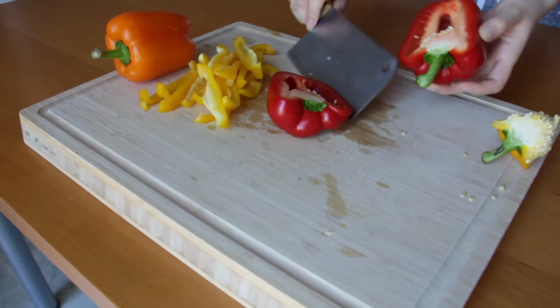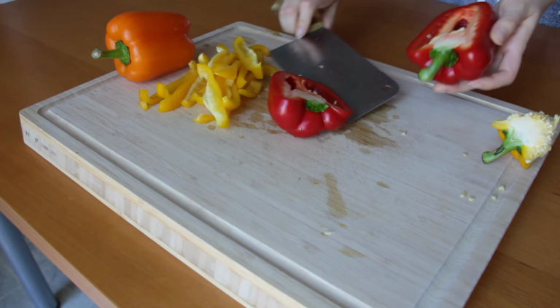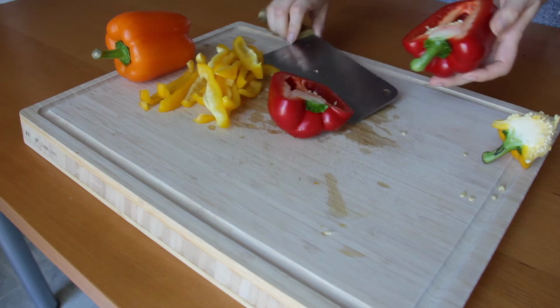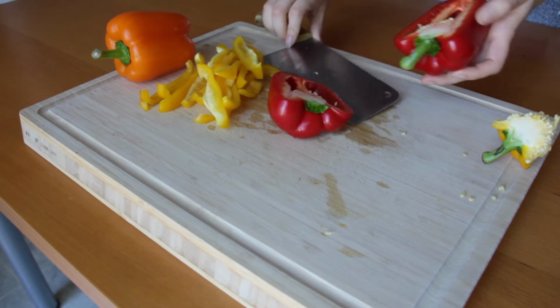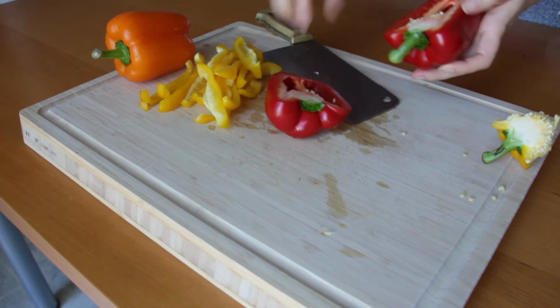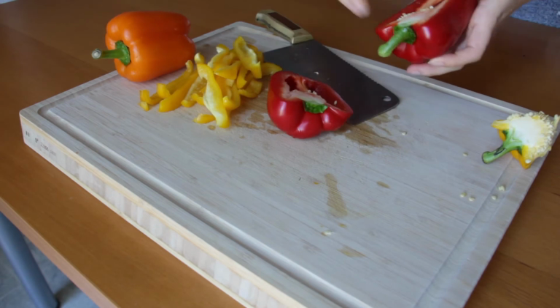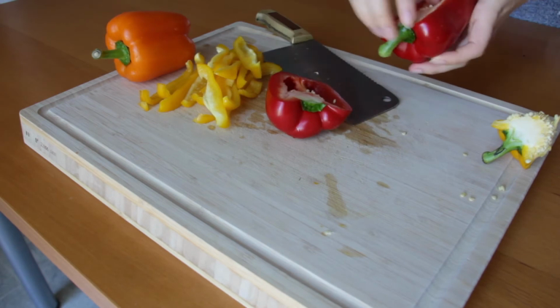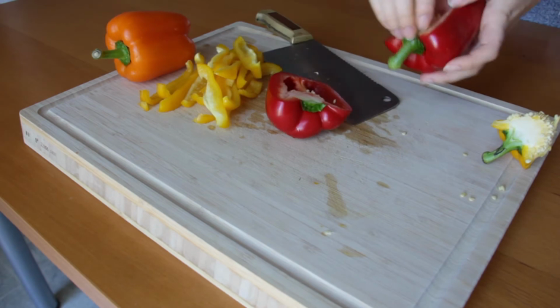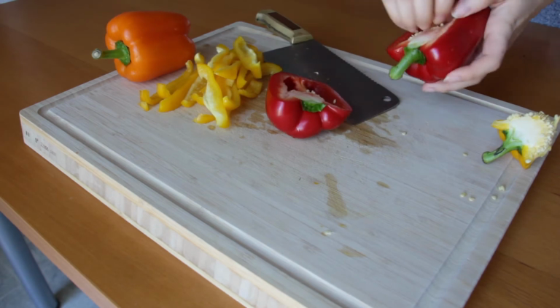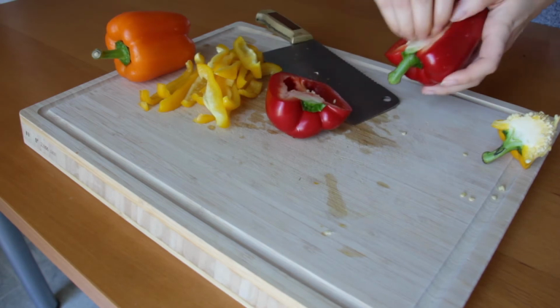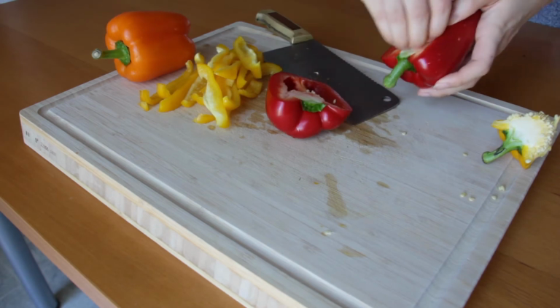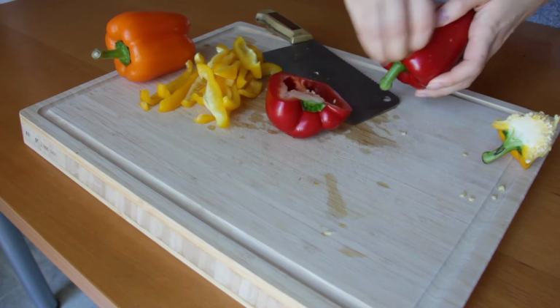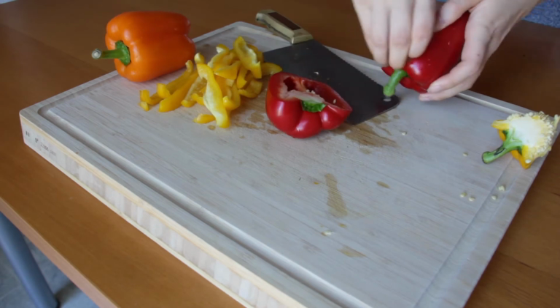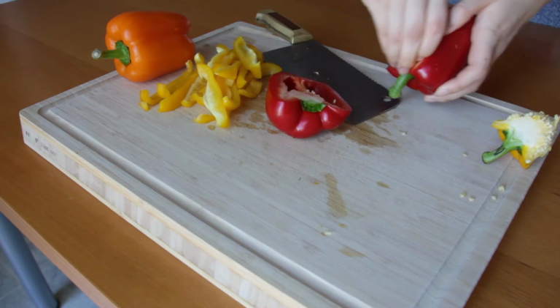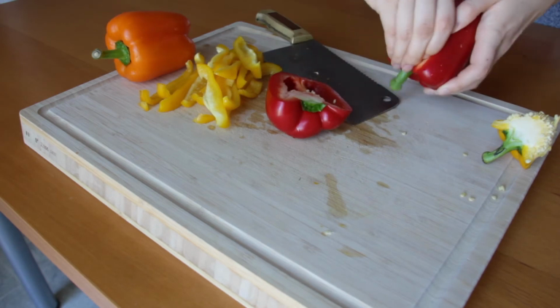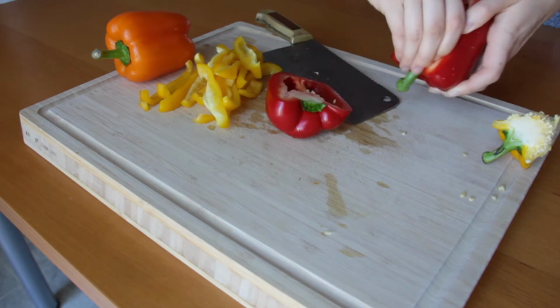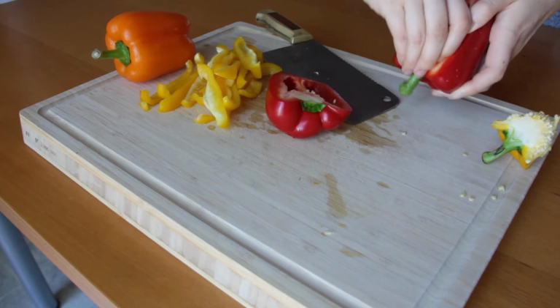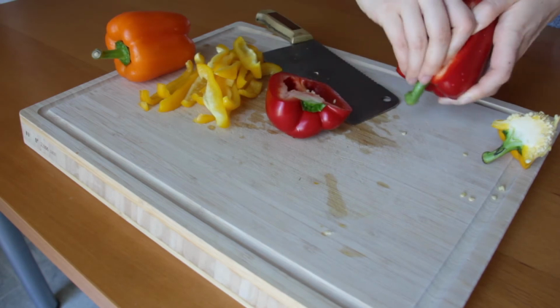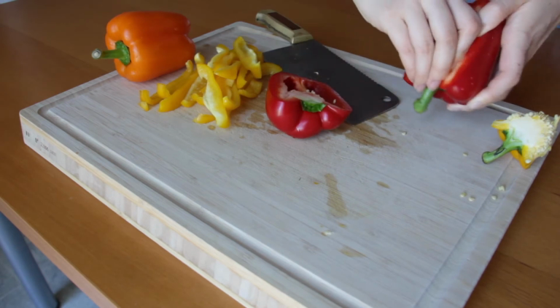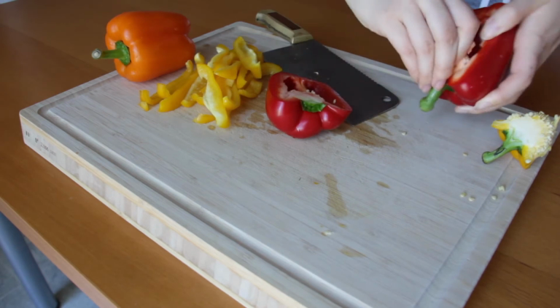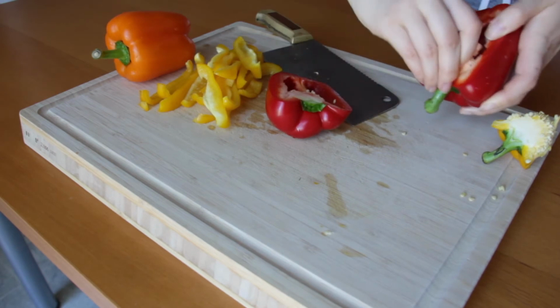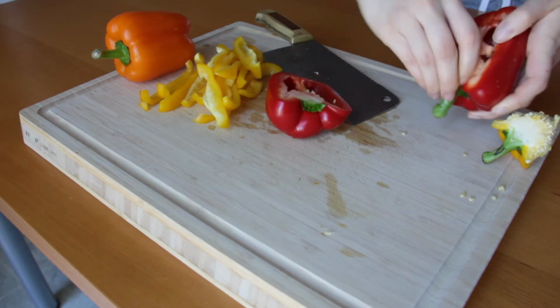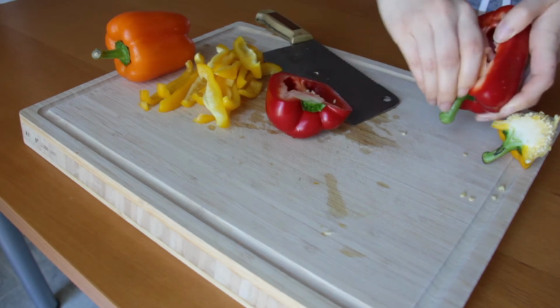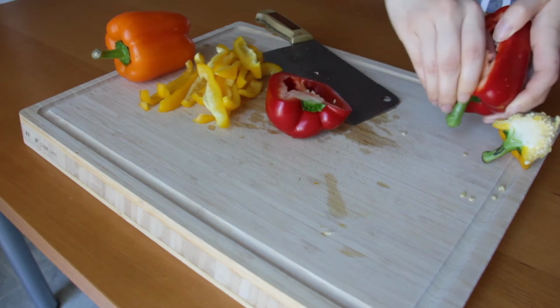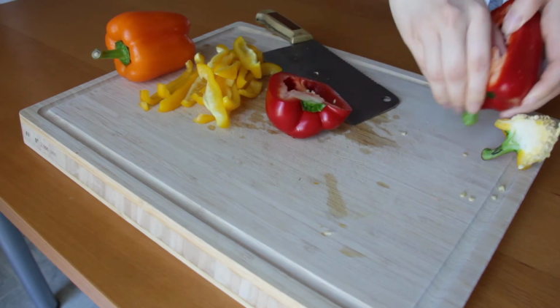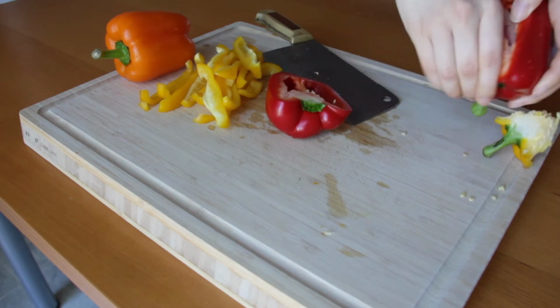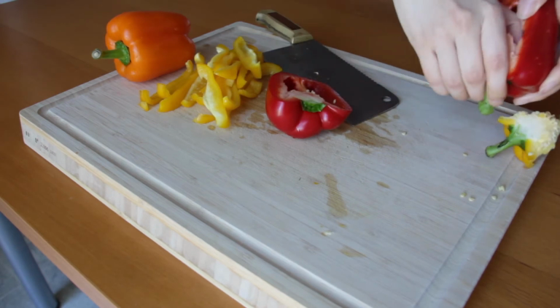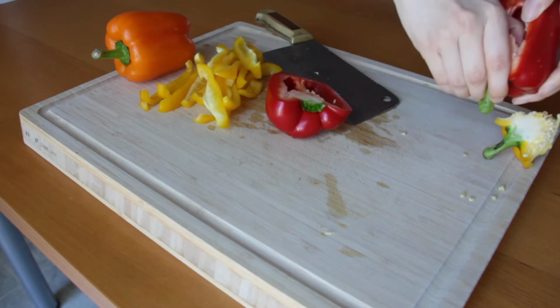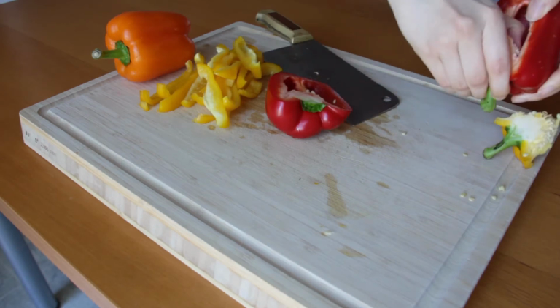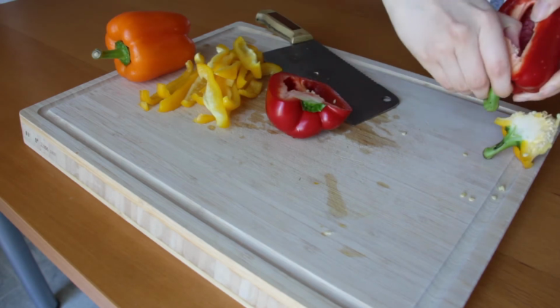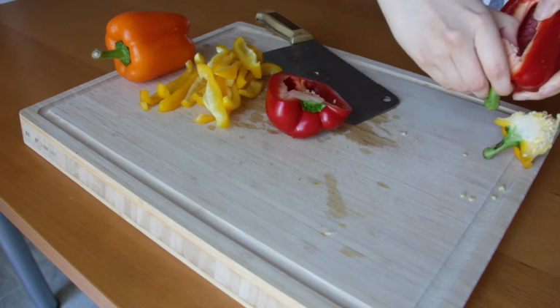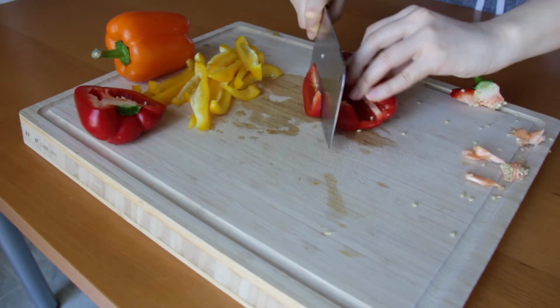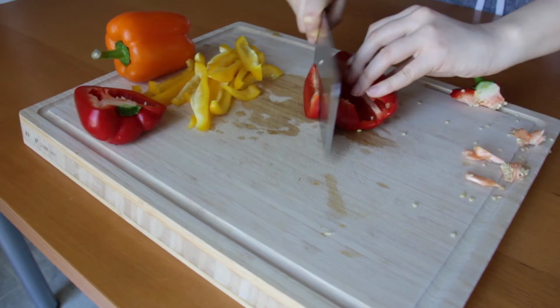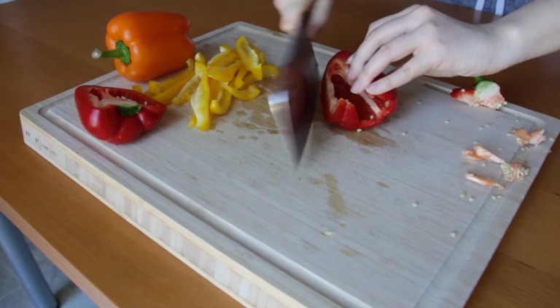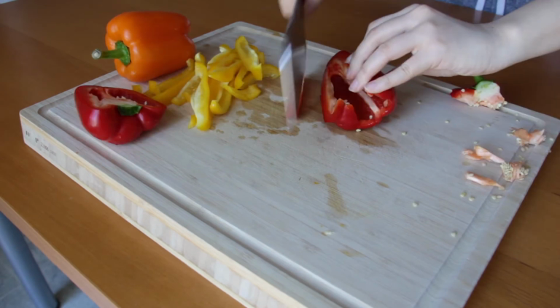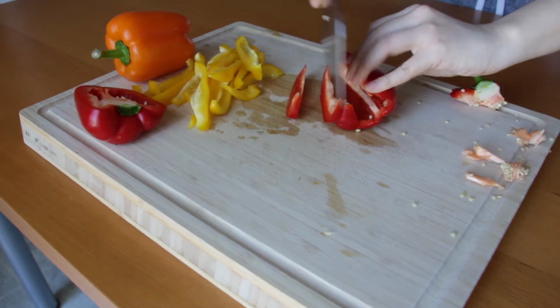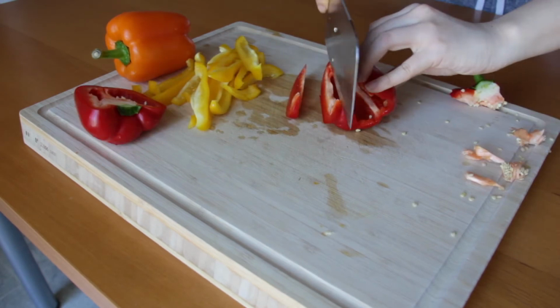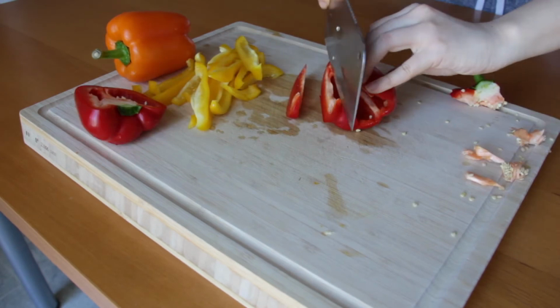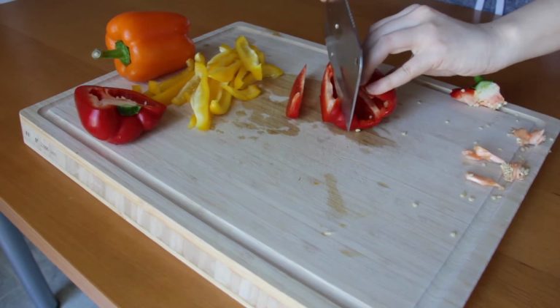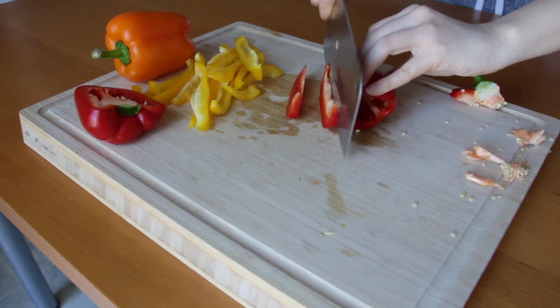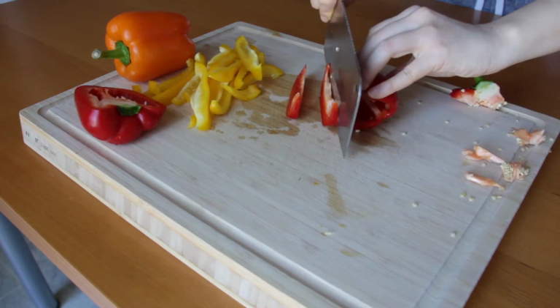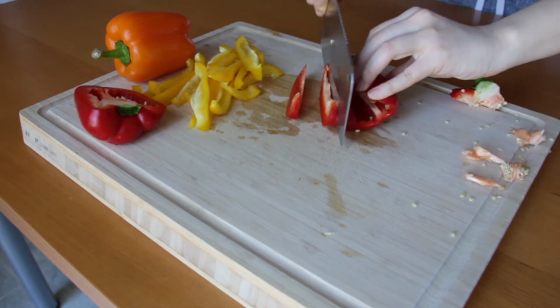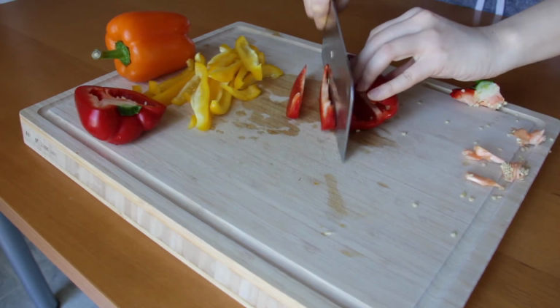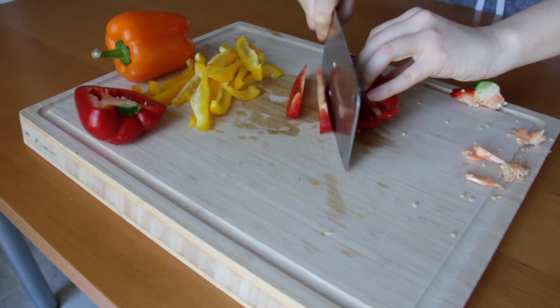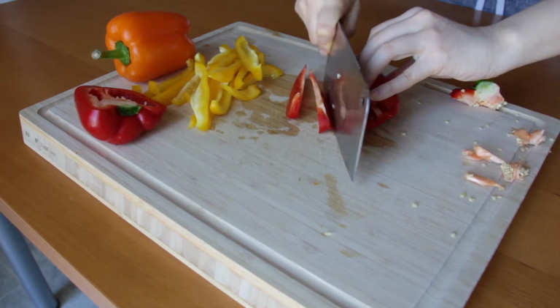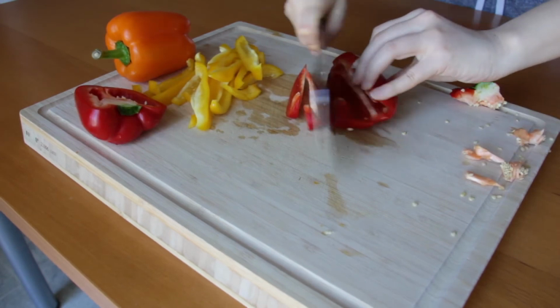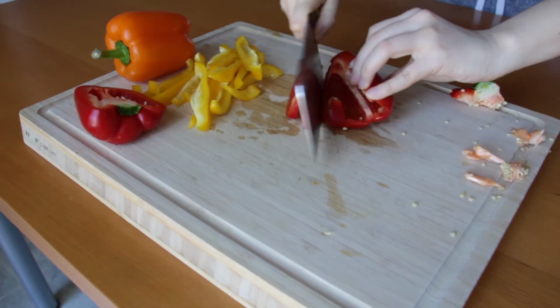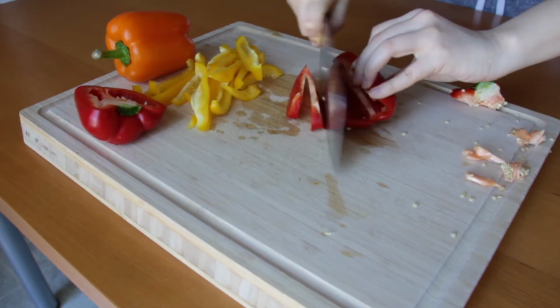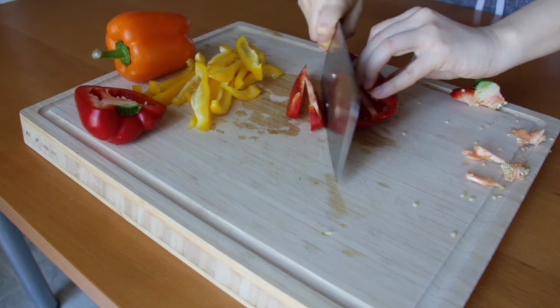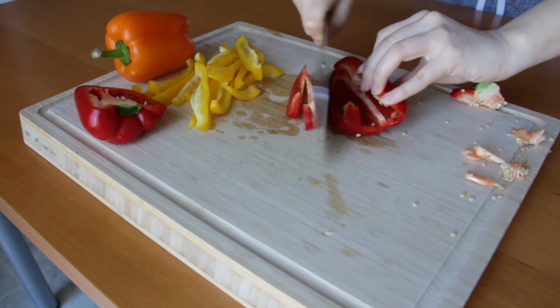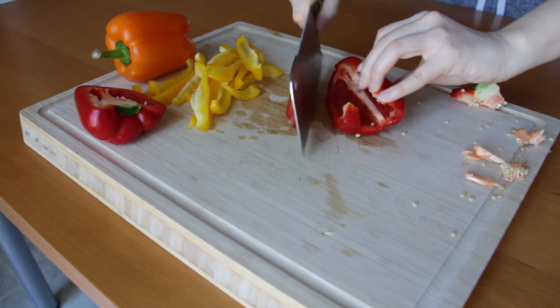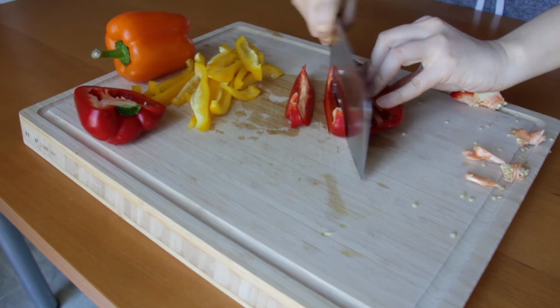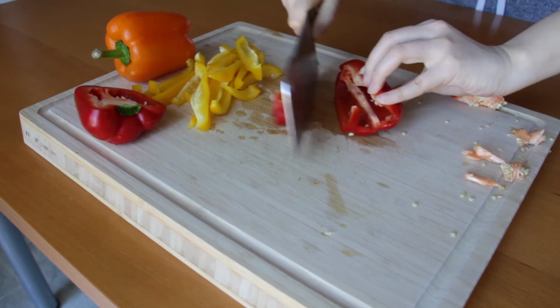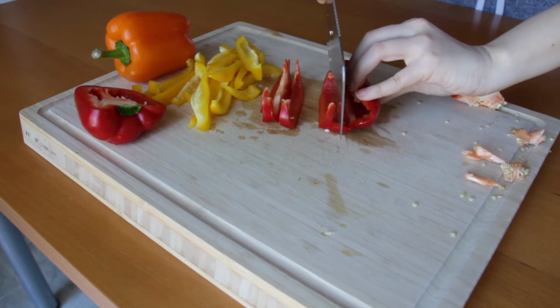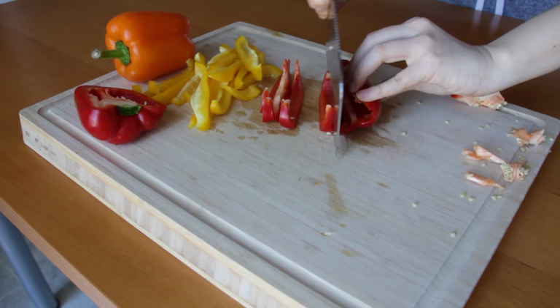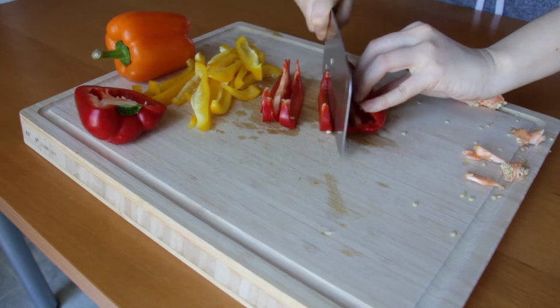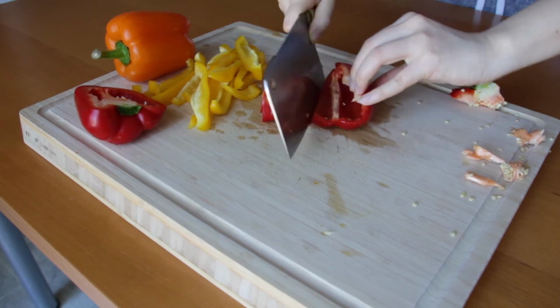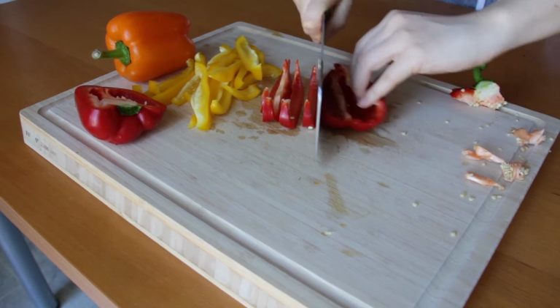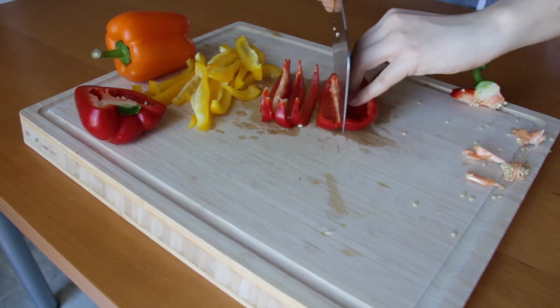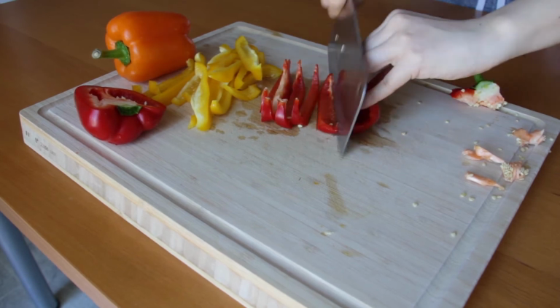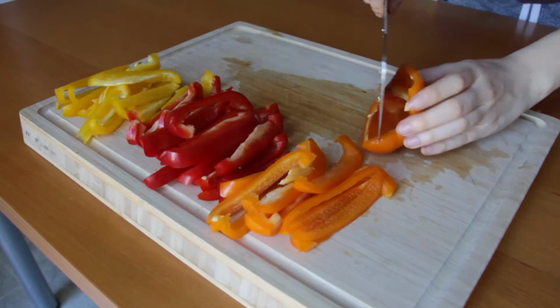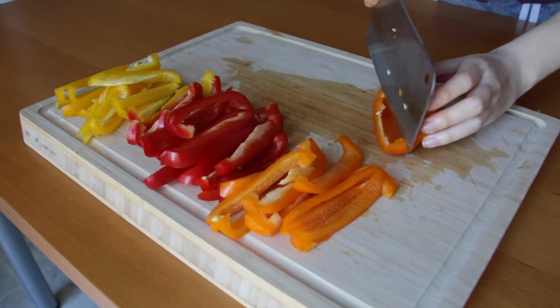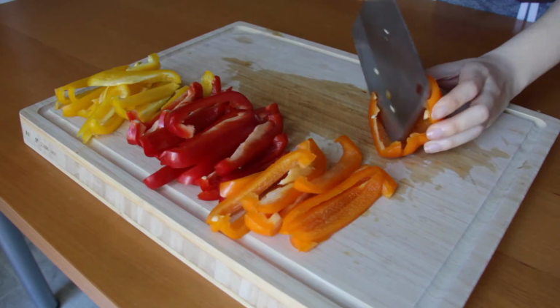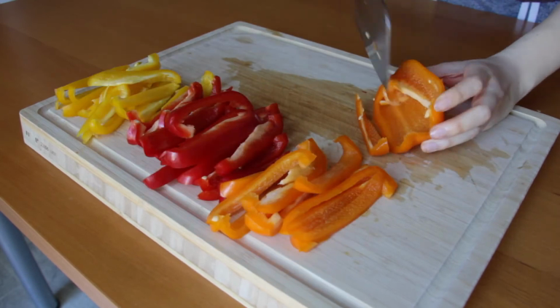Start by cutting the bell pepper lengthwise, then take out the part with the seeds and stem, and cut the pepper into thin slices. Do this with every pepper.